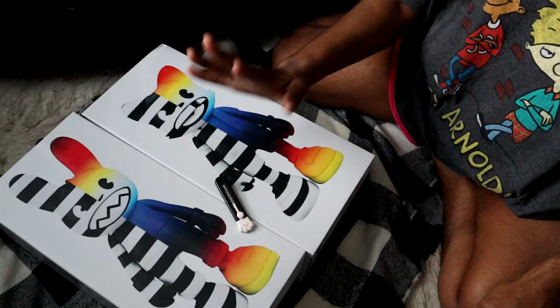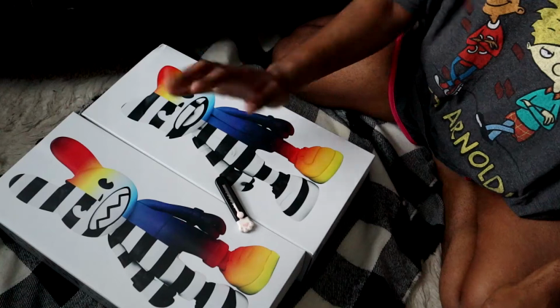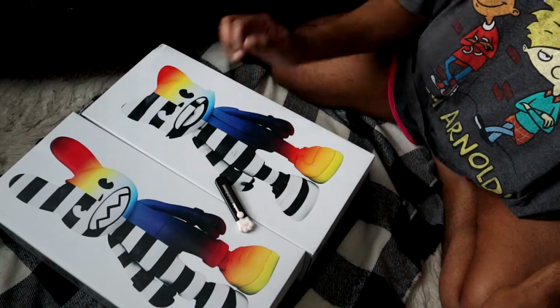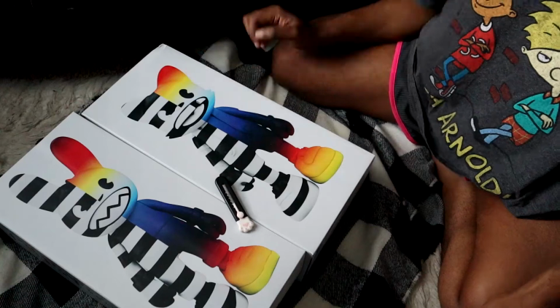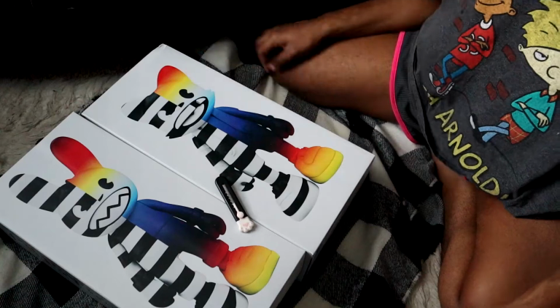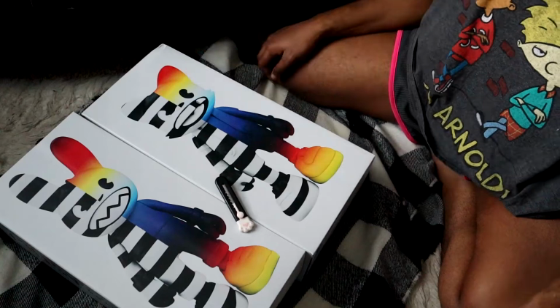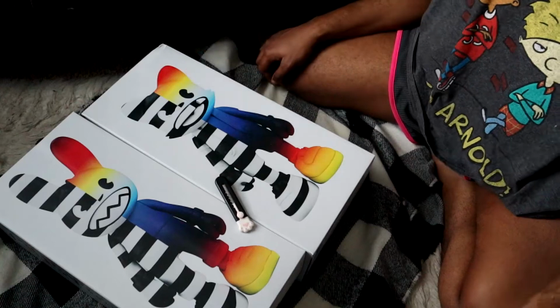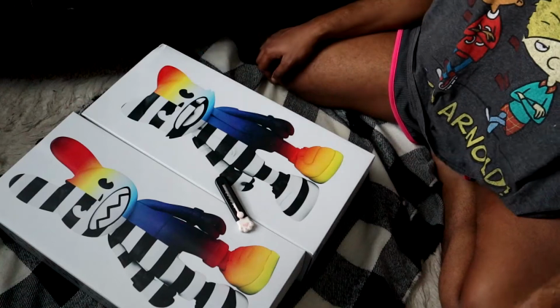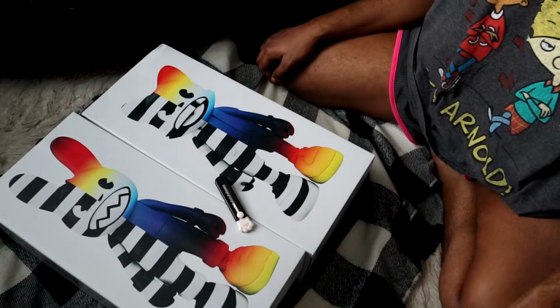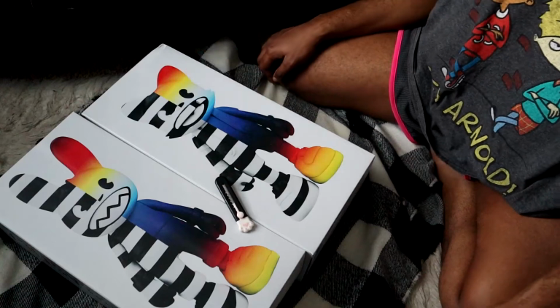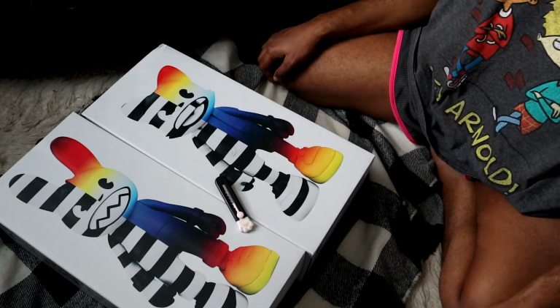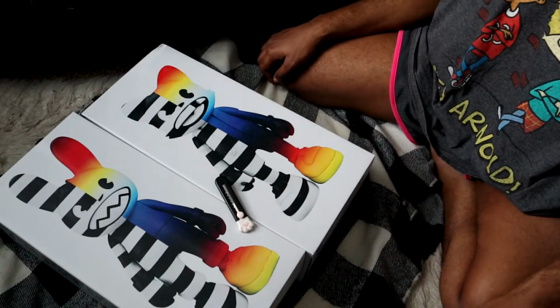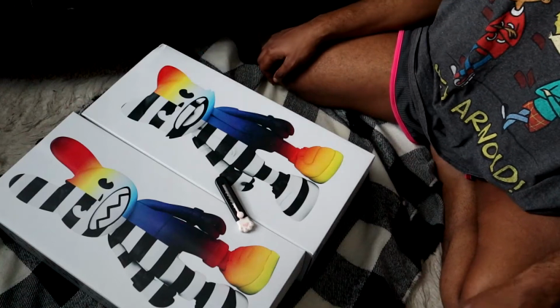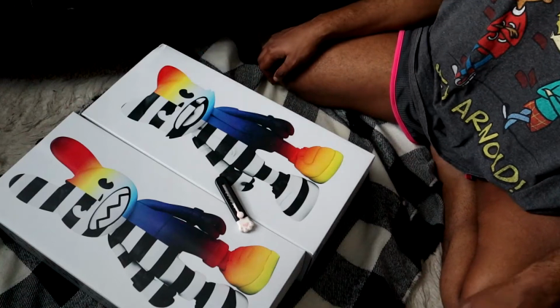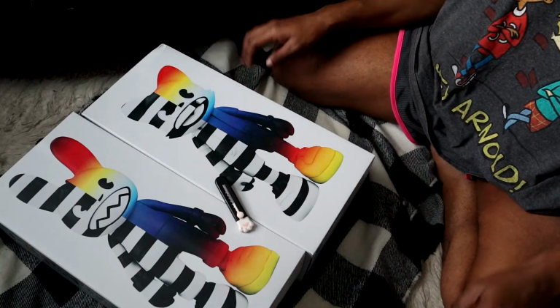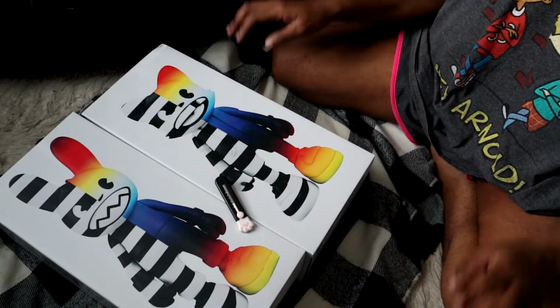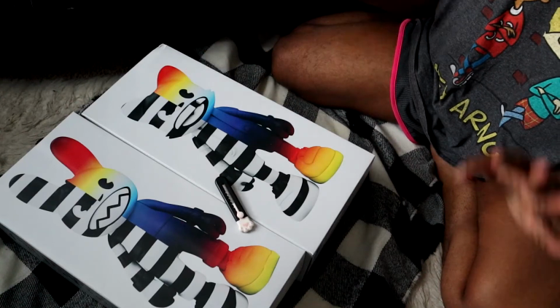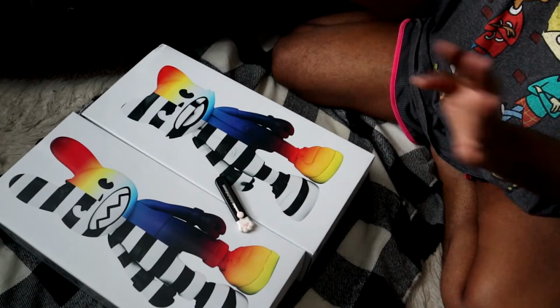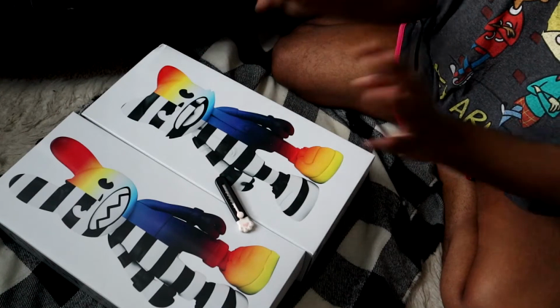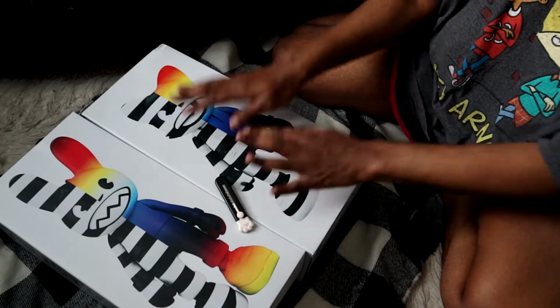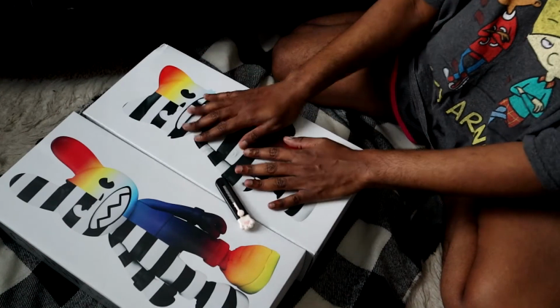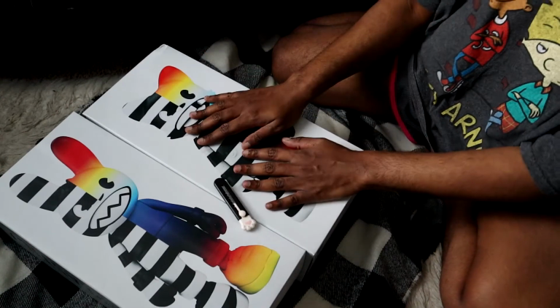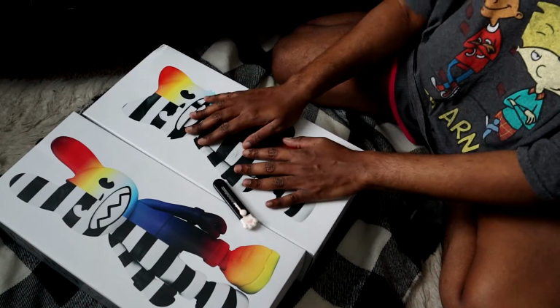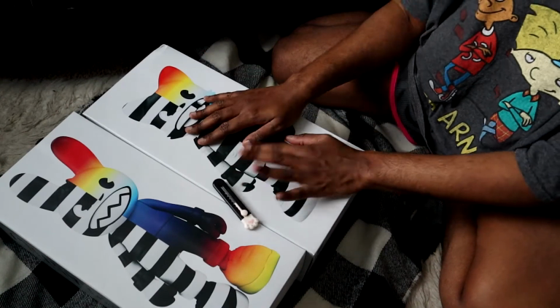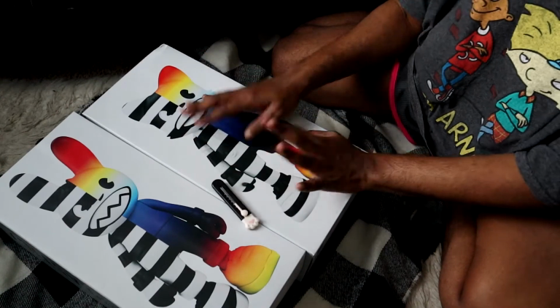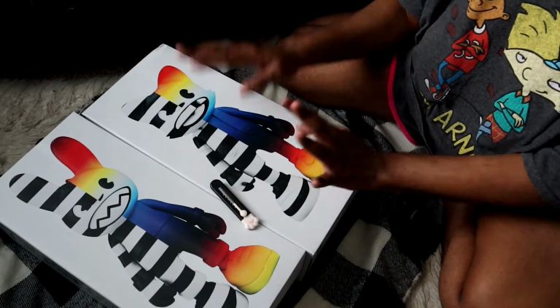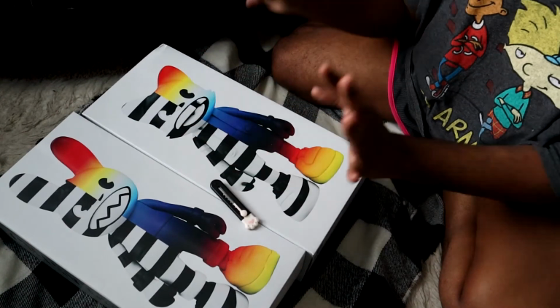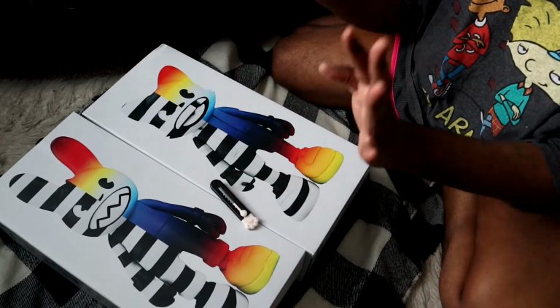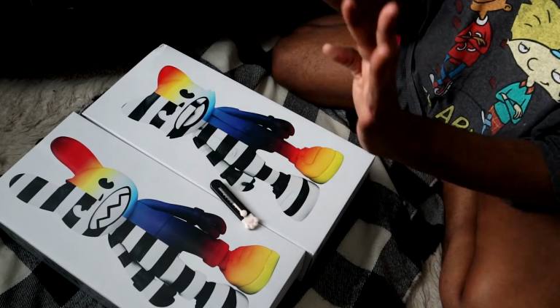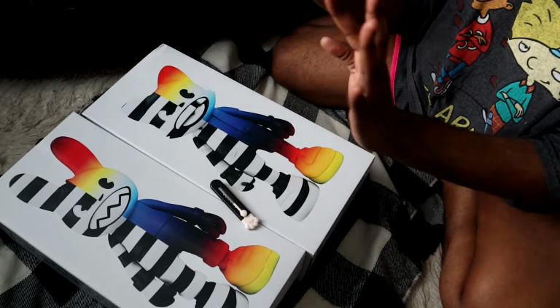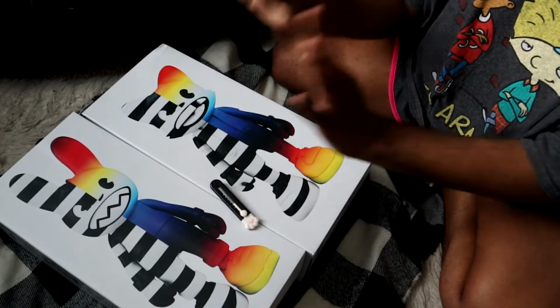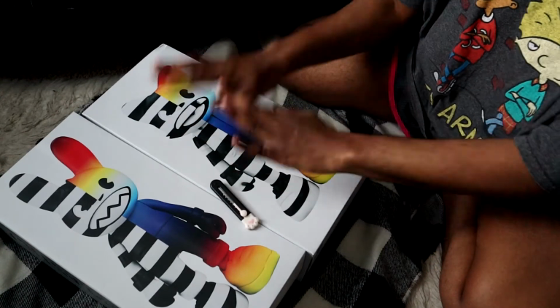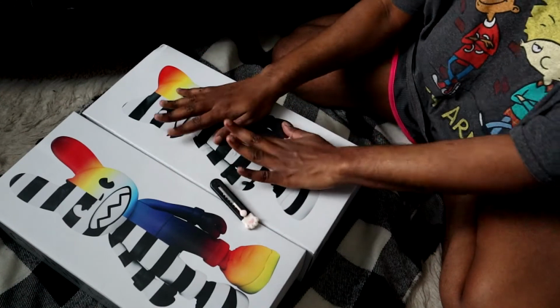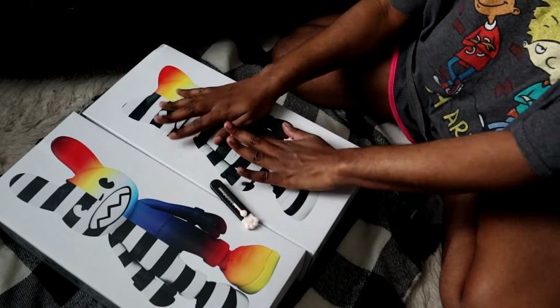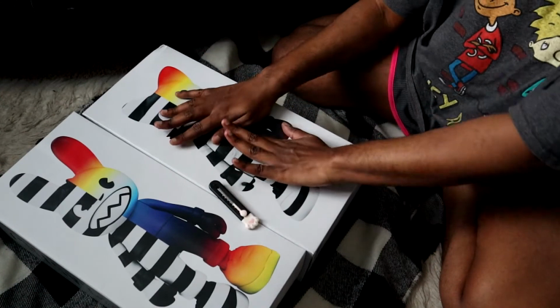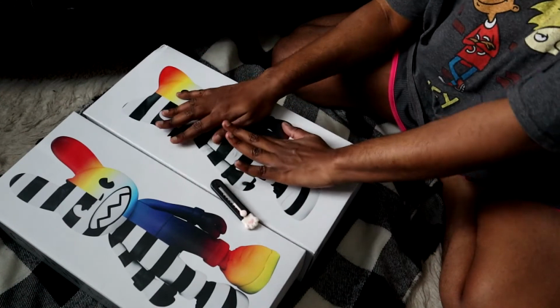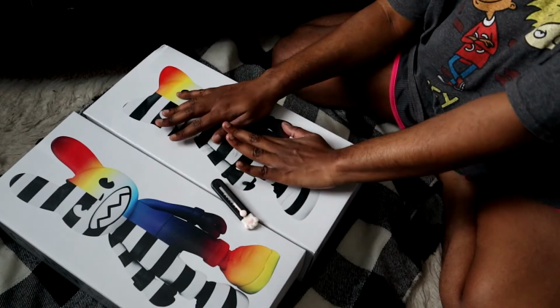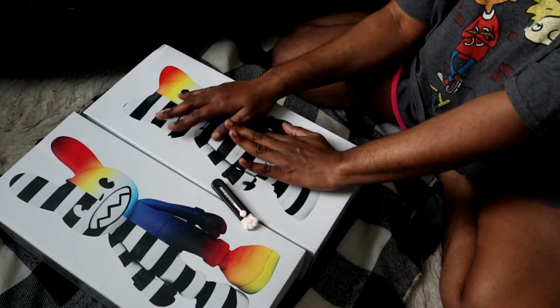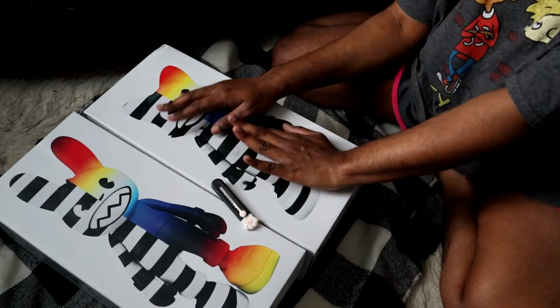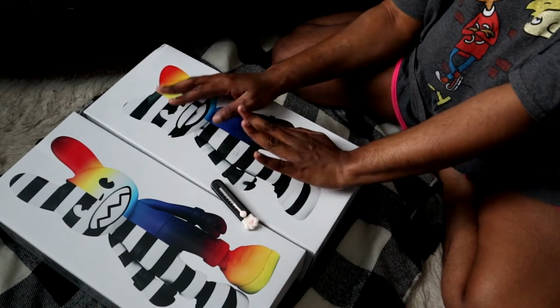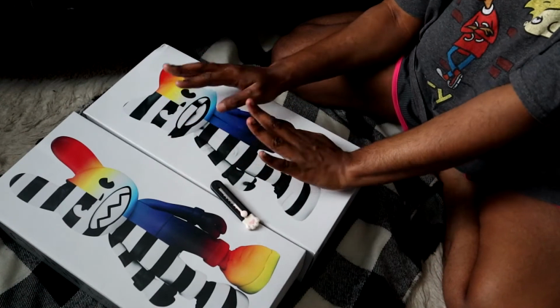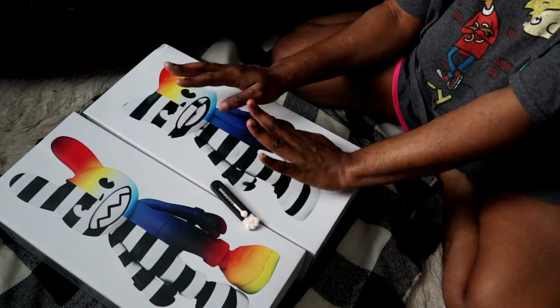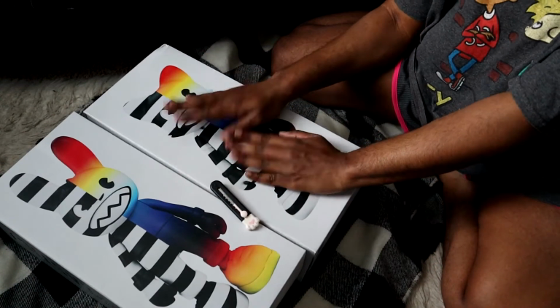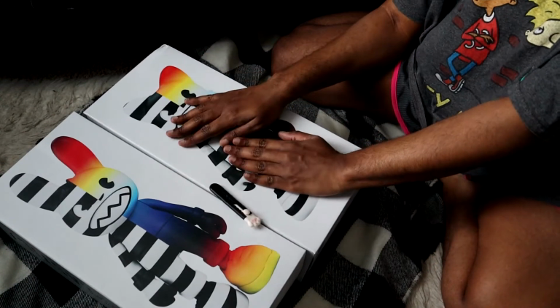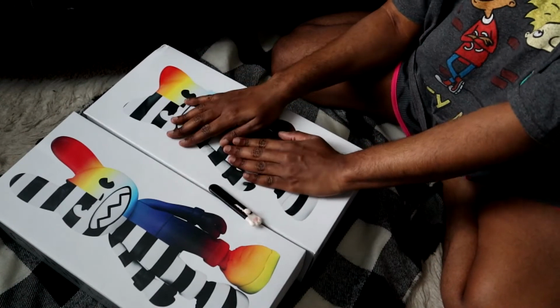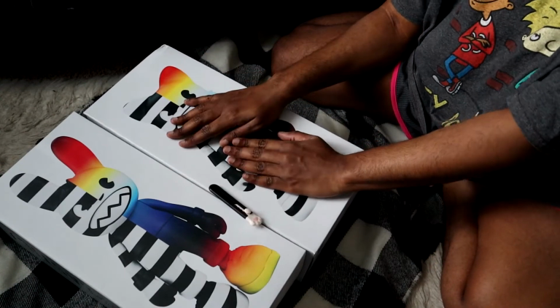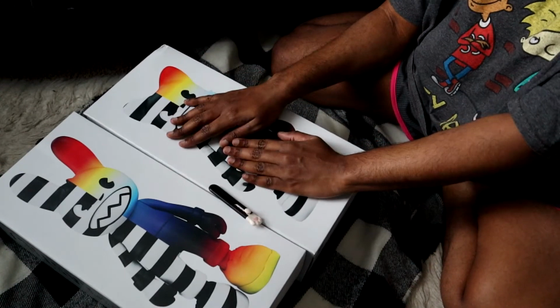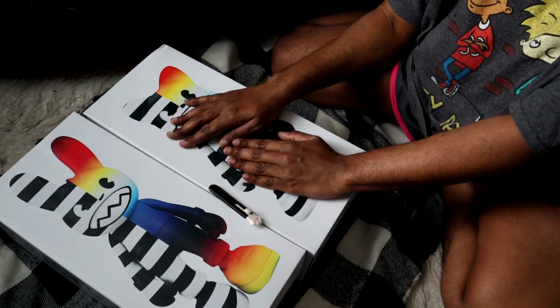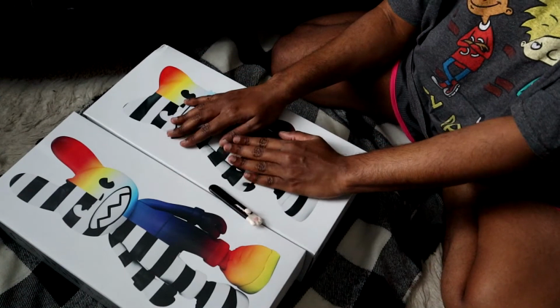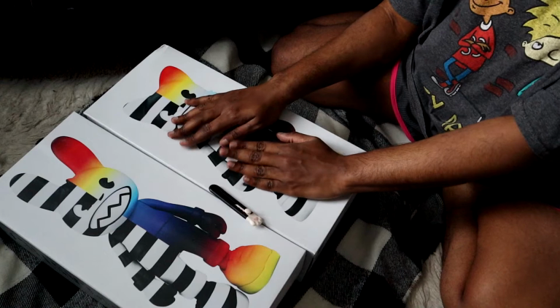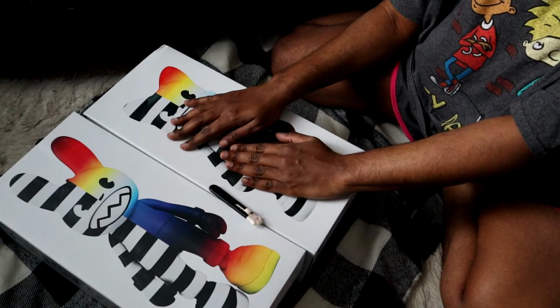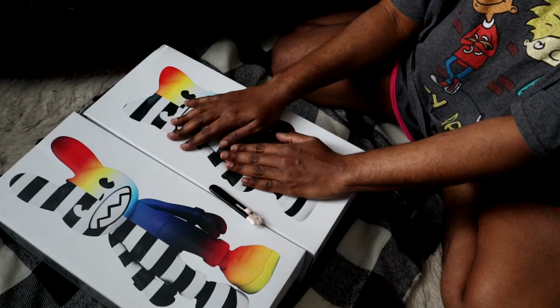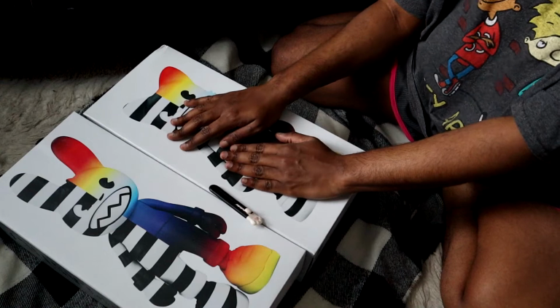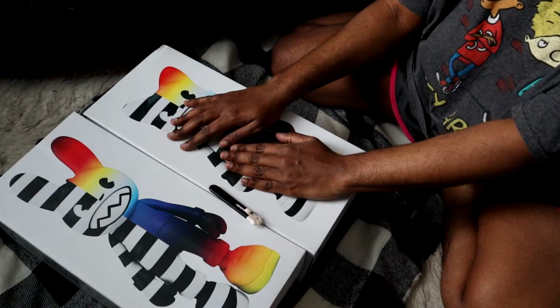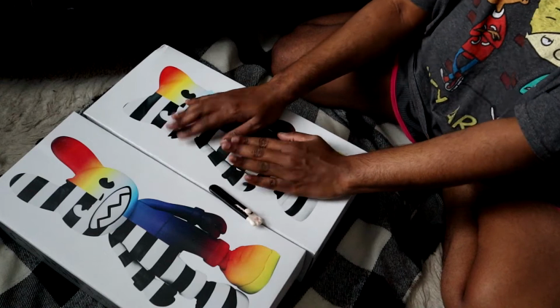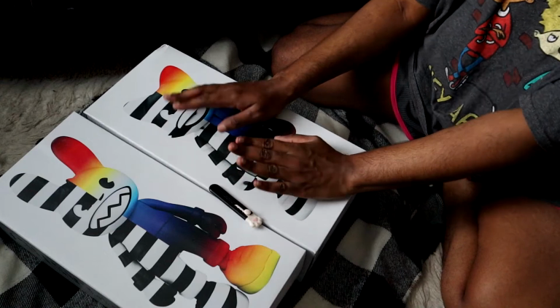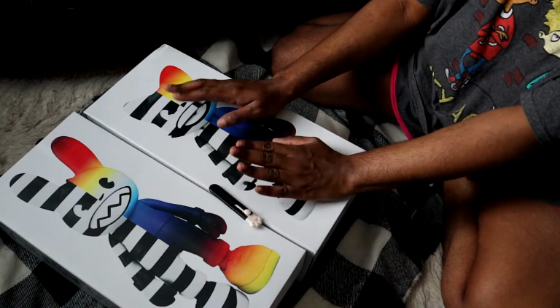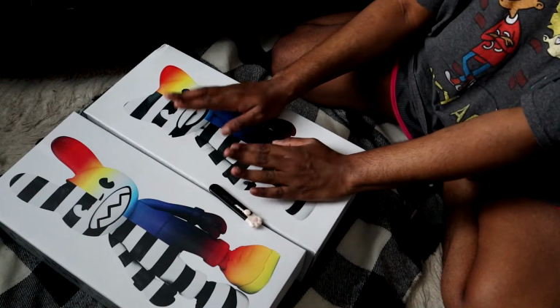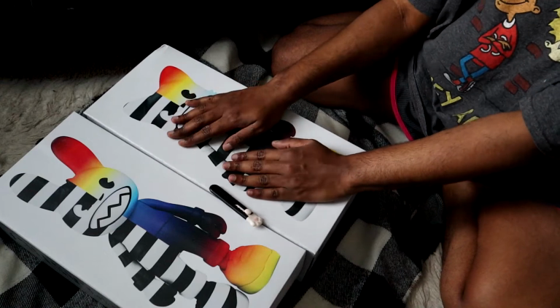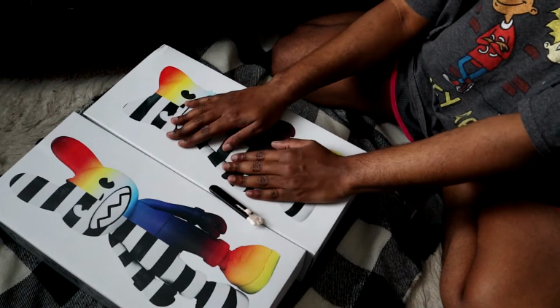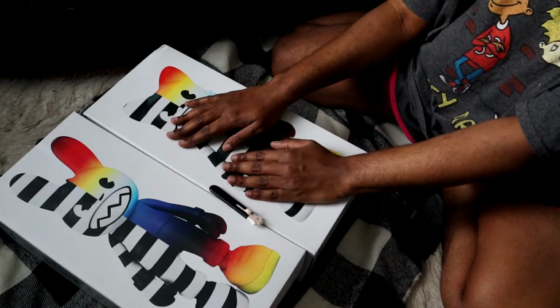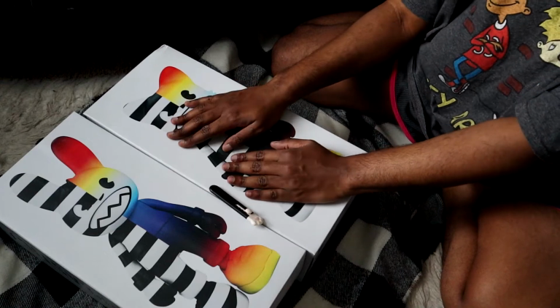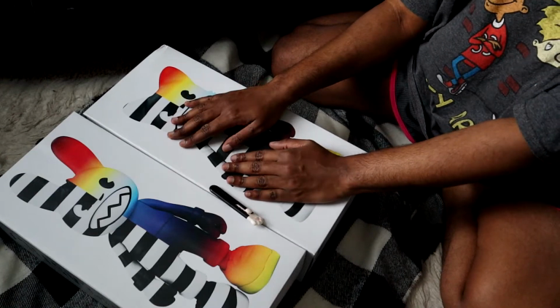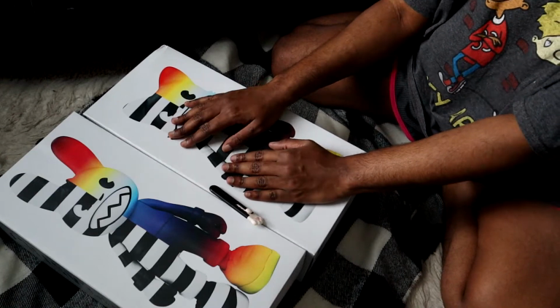Hey guys, welcome back to my channel. So today I'm going to be doing an unboxing of the Super Plastic Crossfade figurines.